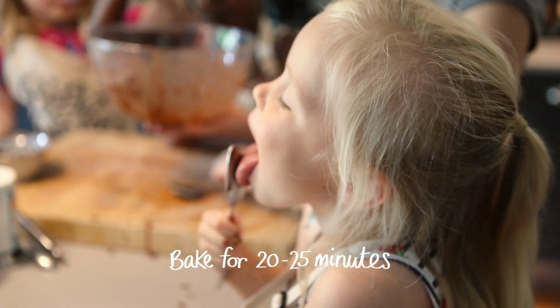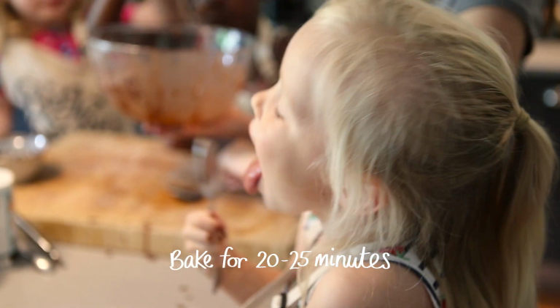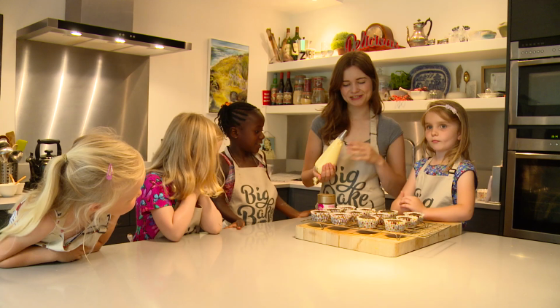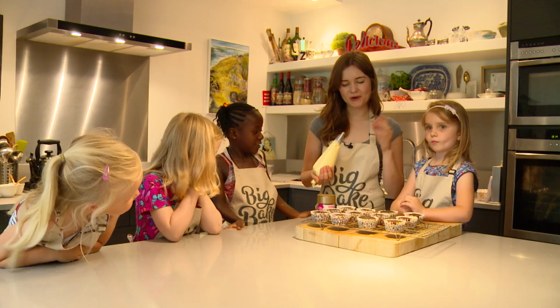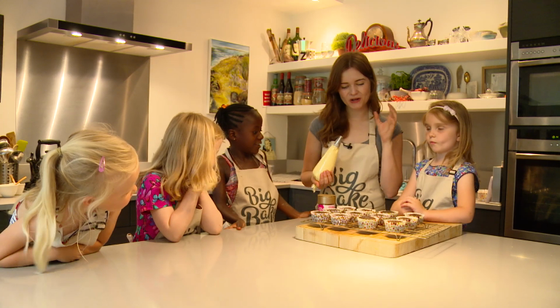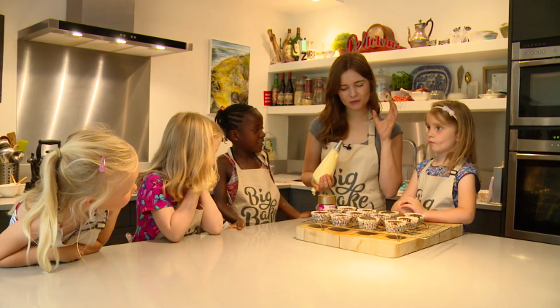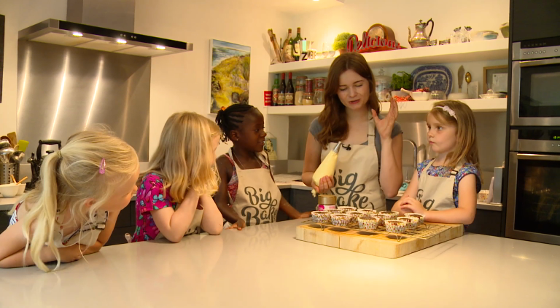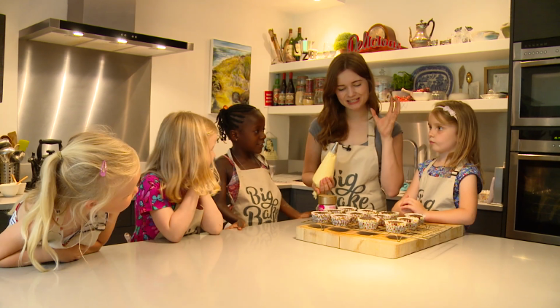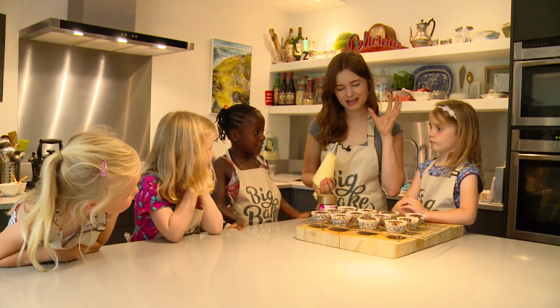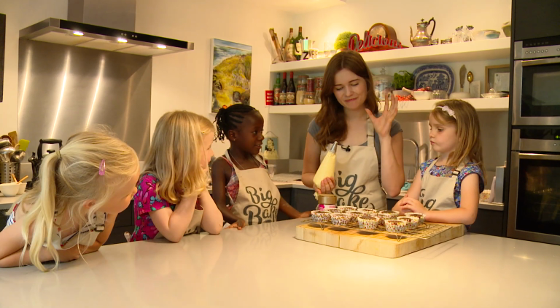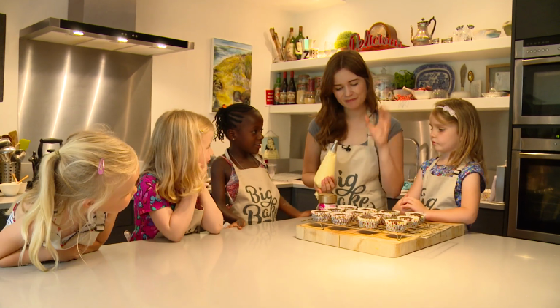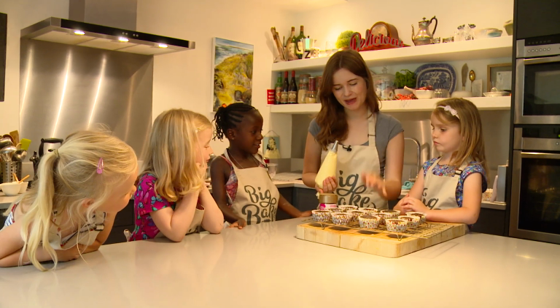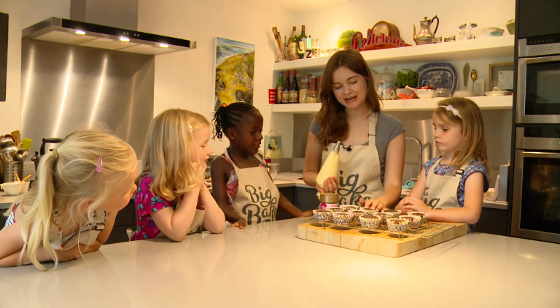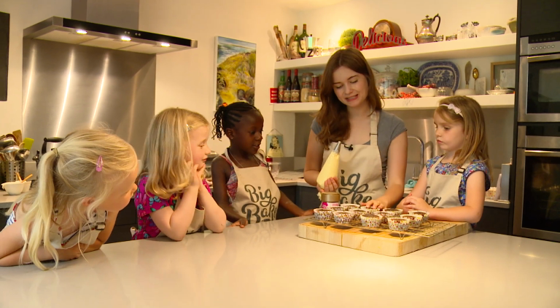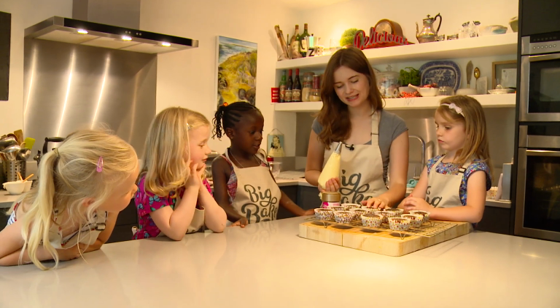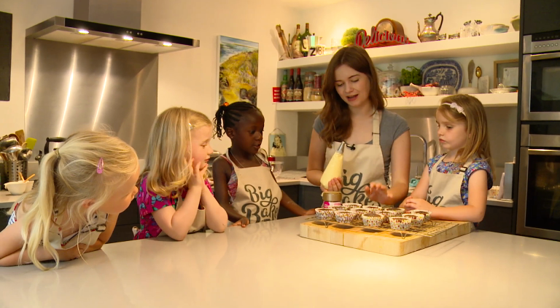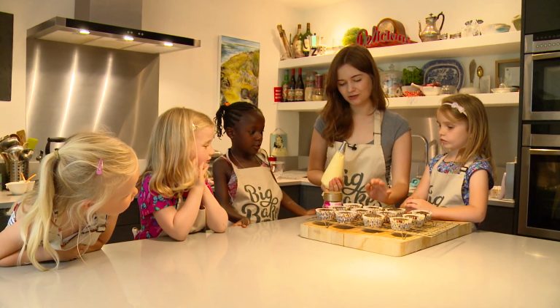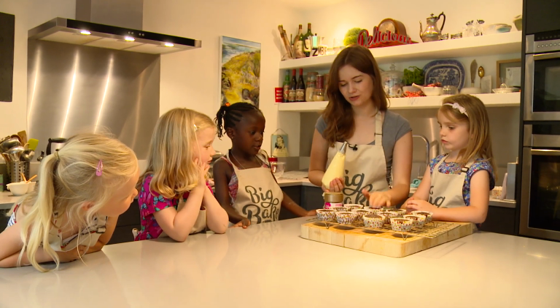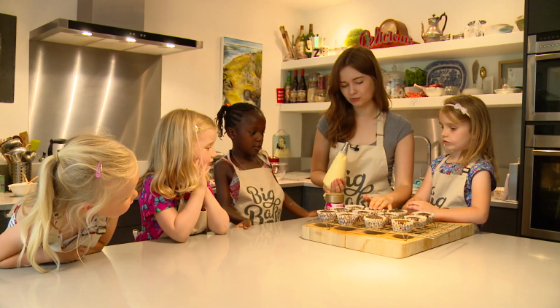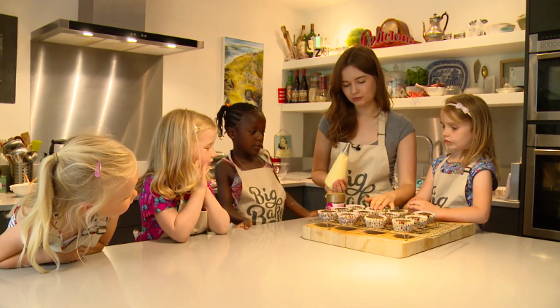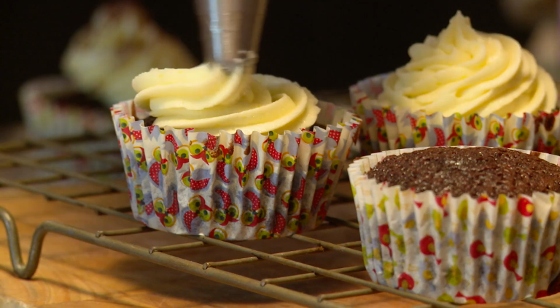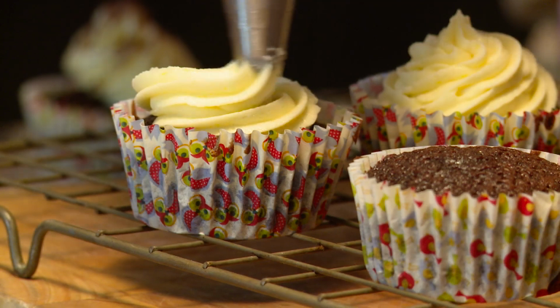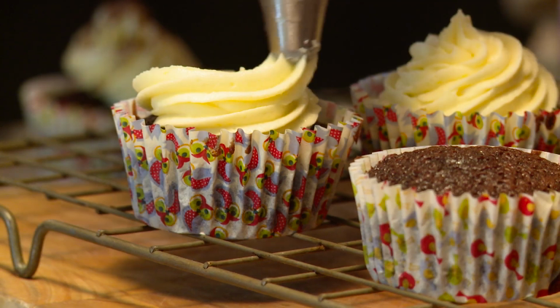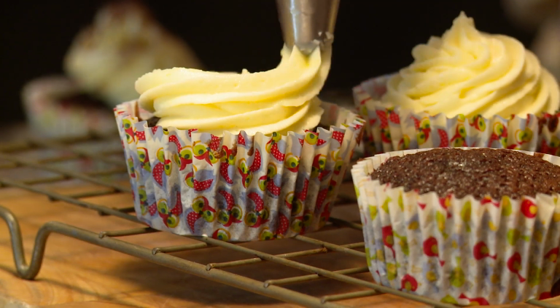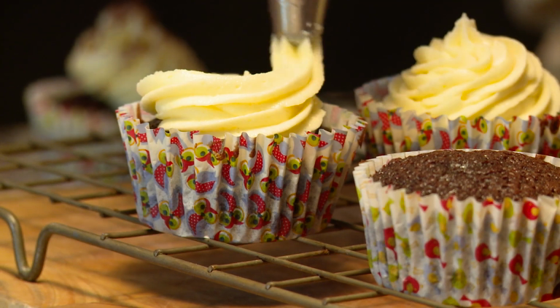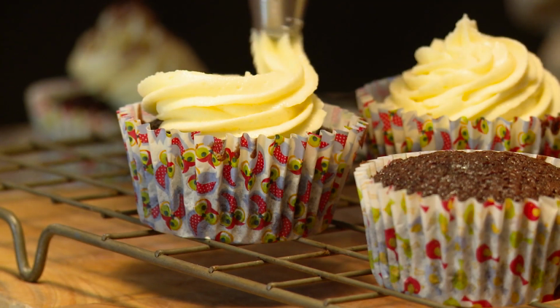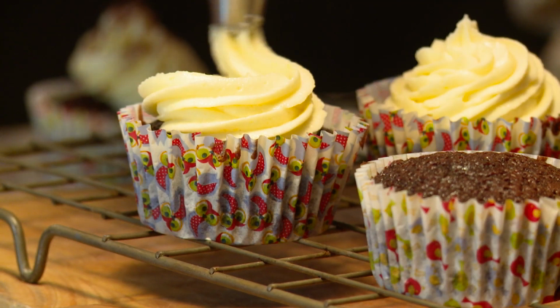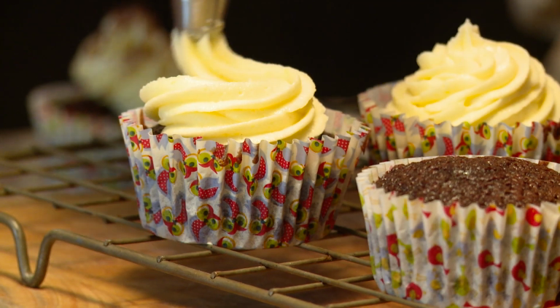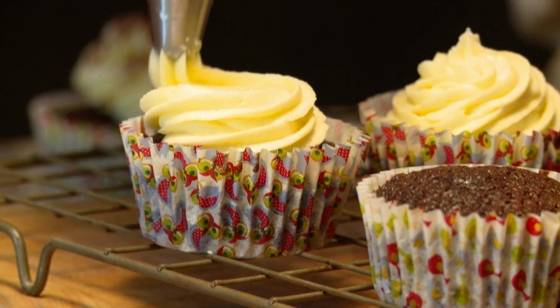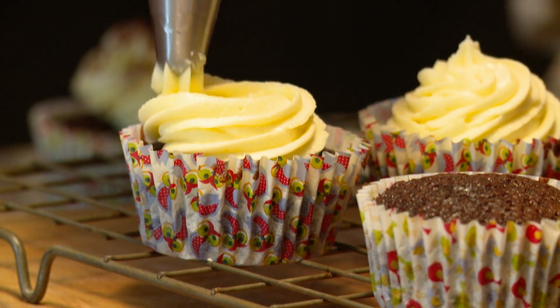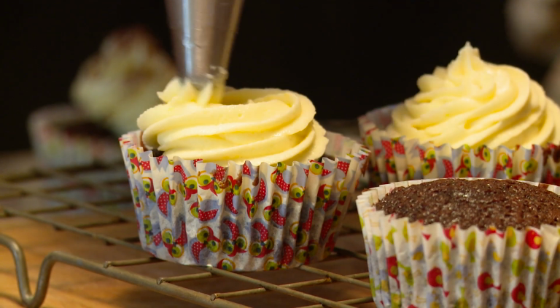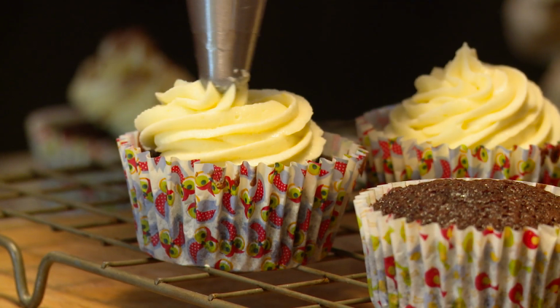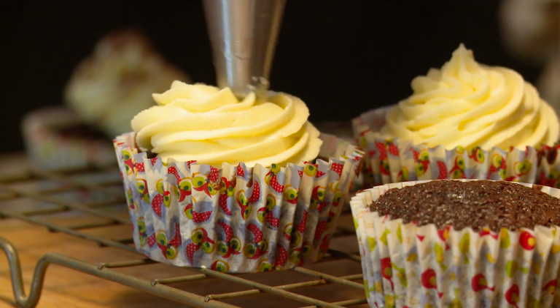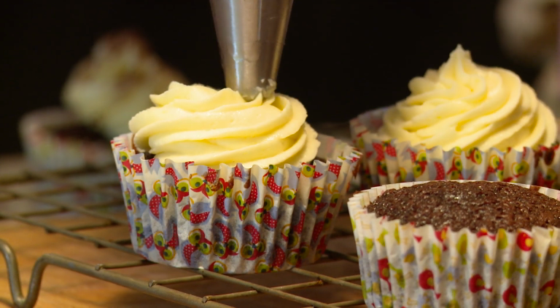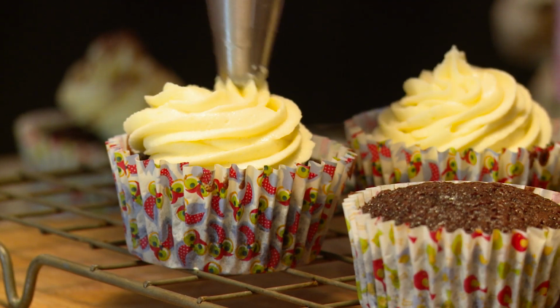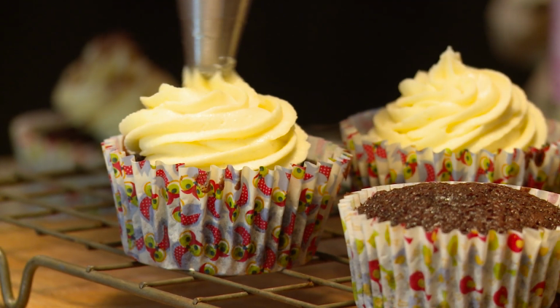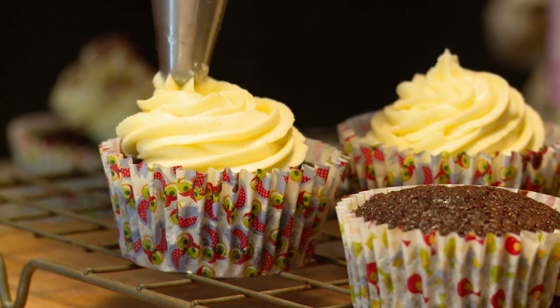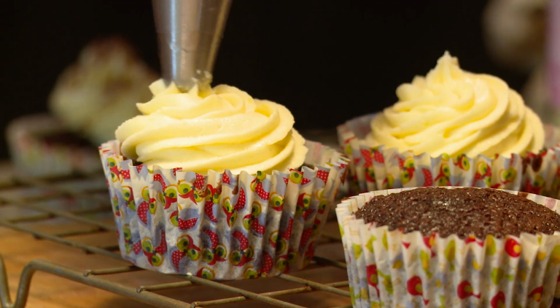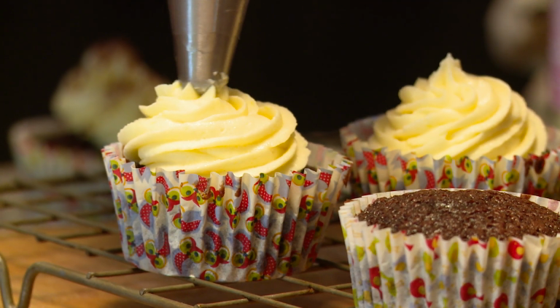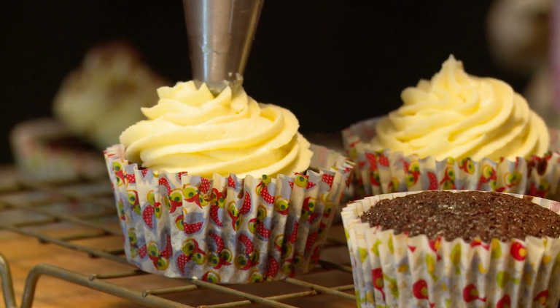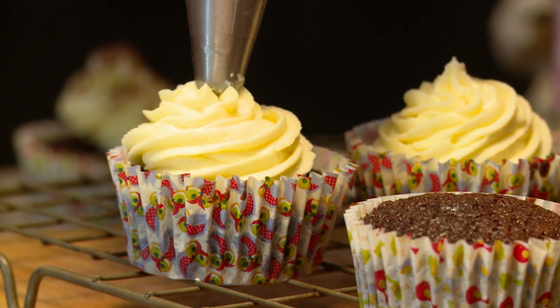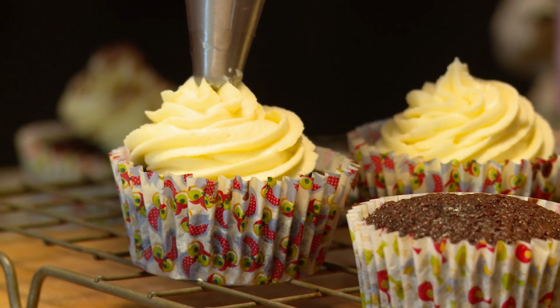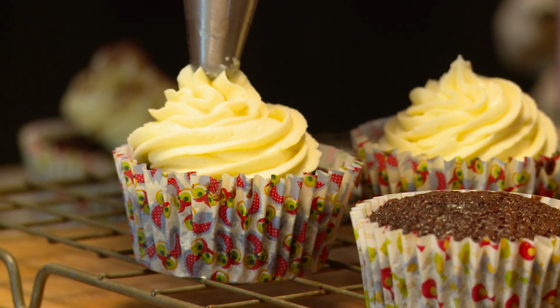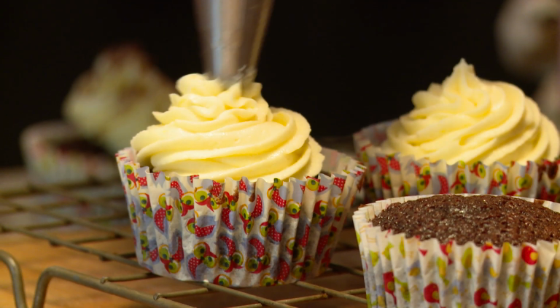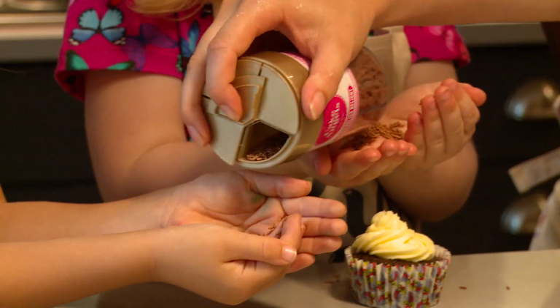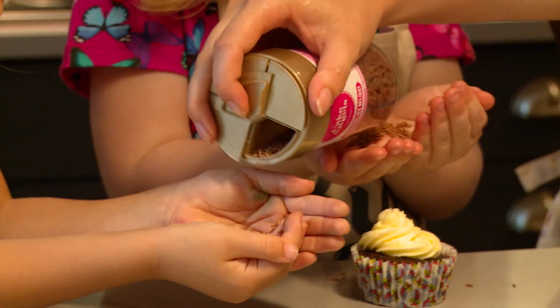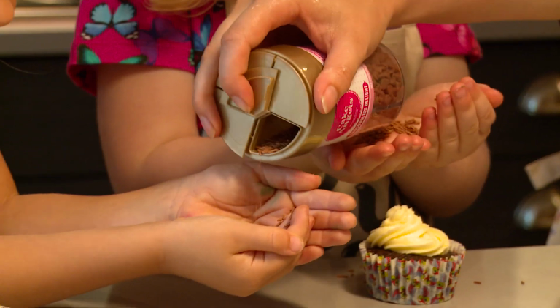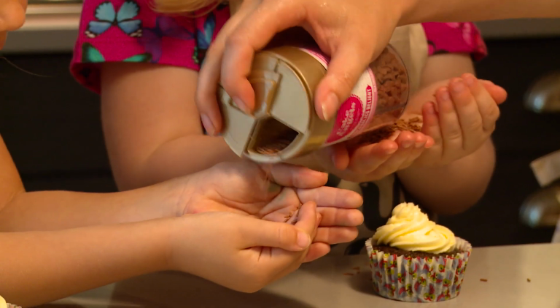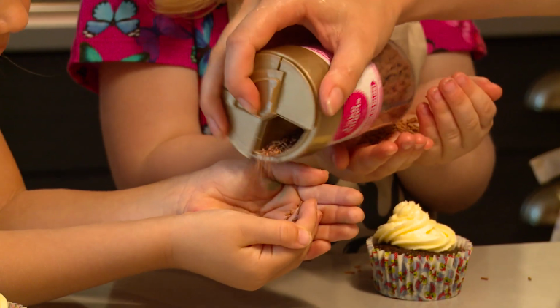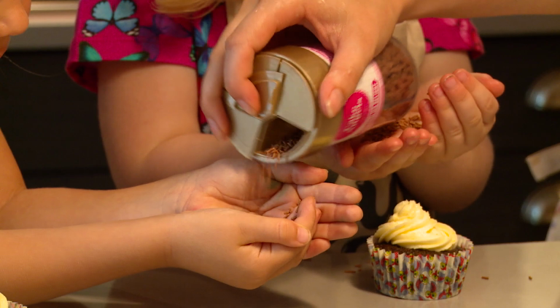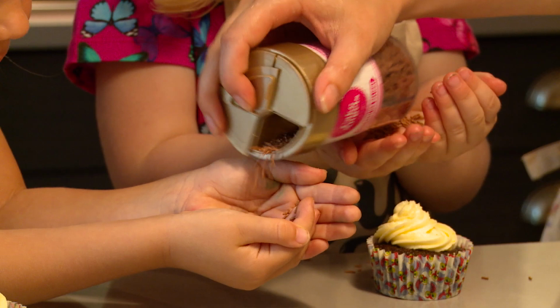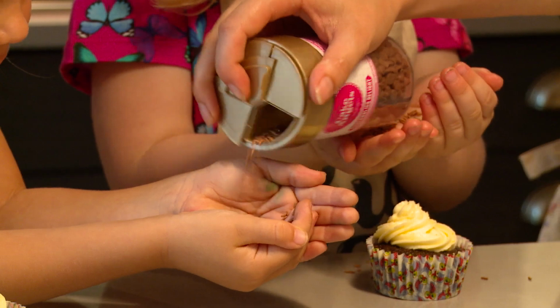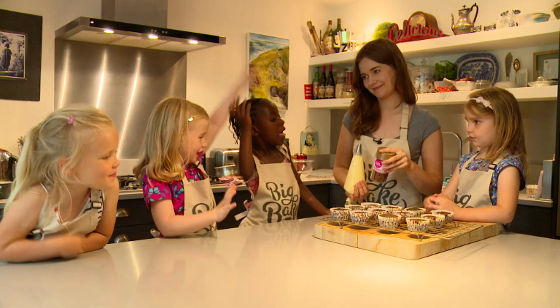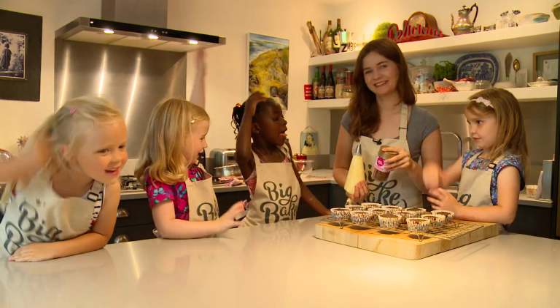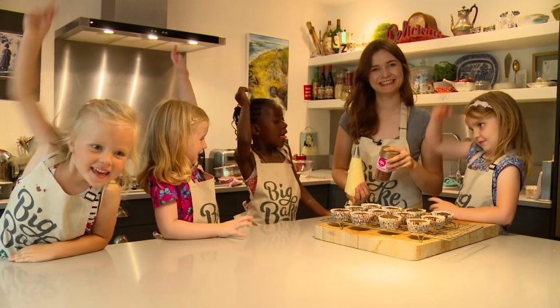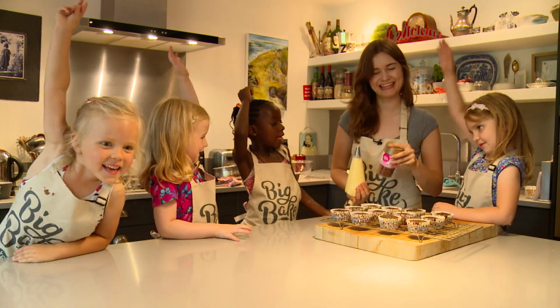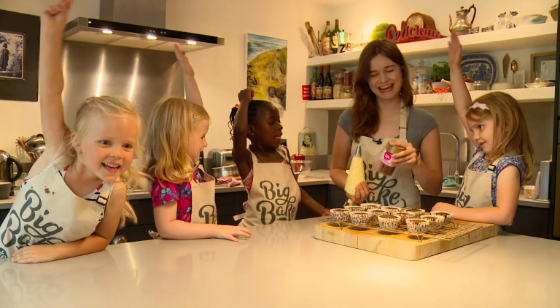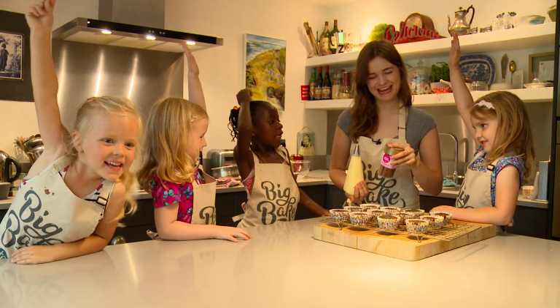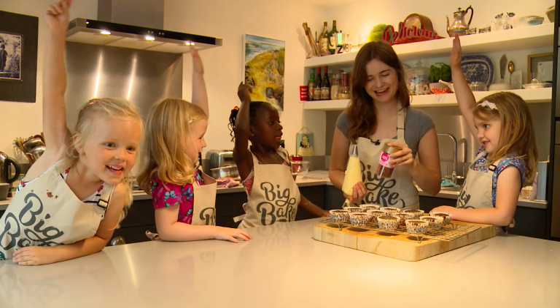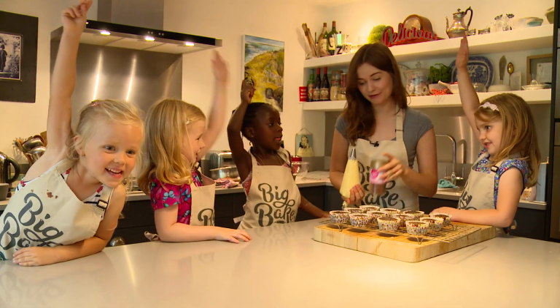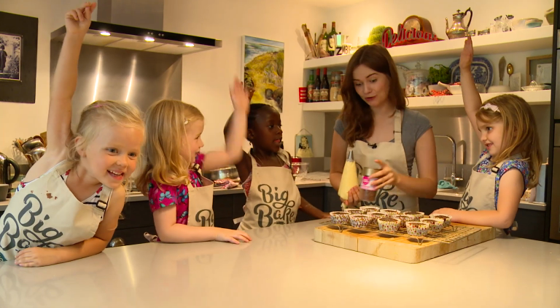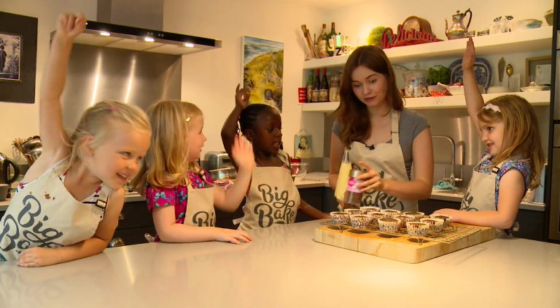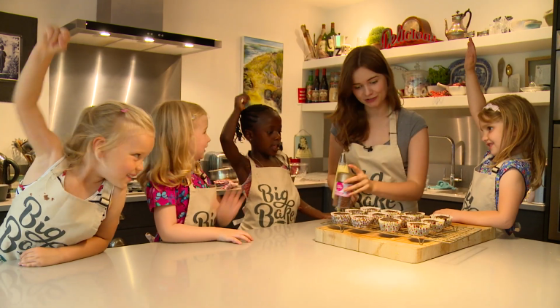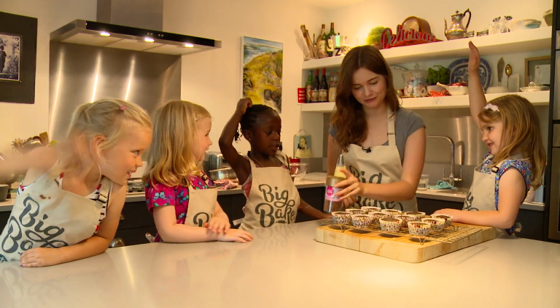So our cupcakes have baked and cooled, so now we are ready to decorate. And who loves sprinkles? Yay, we all do!